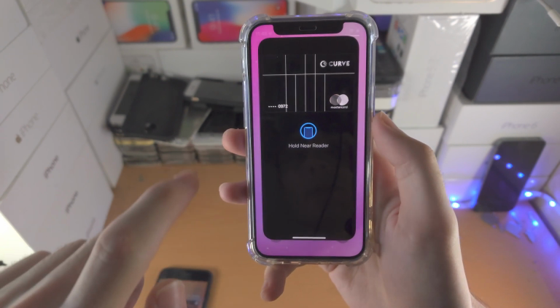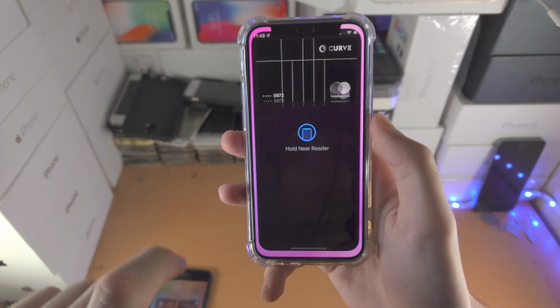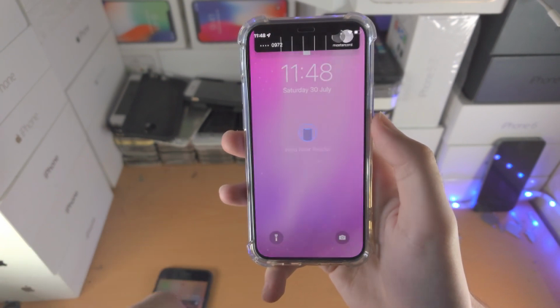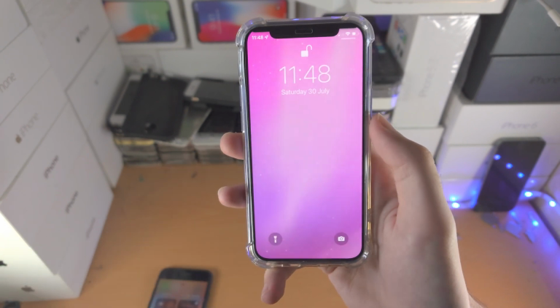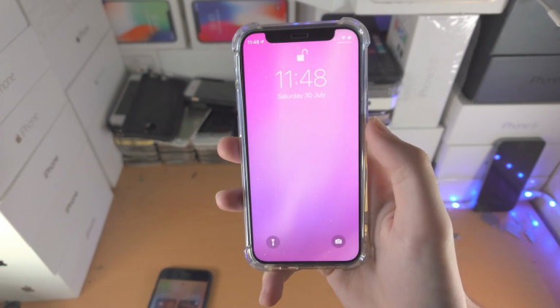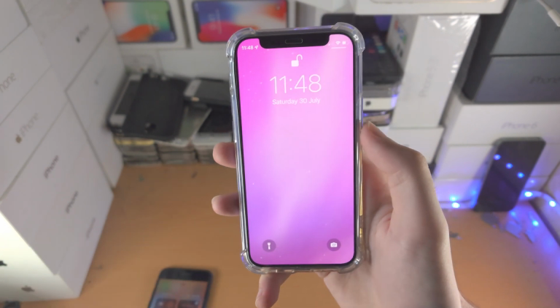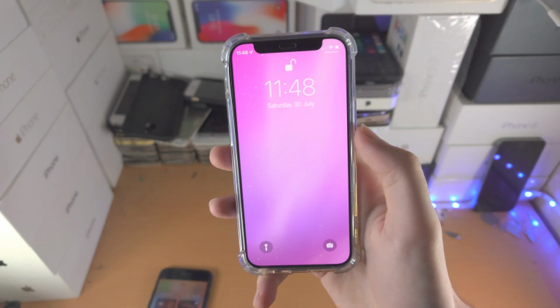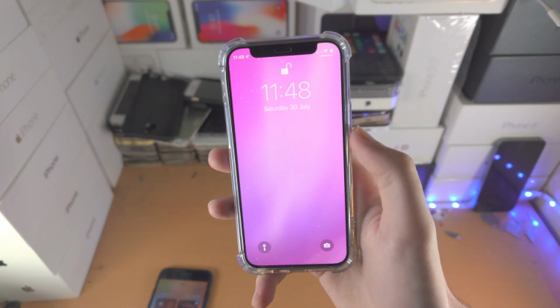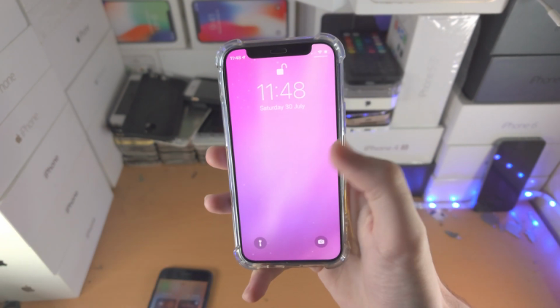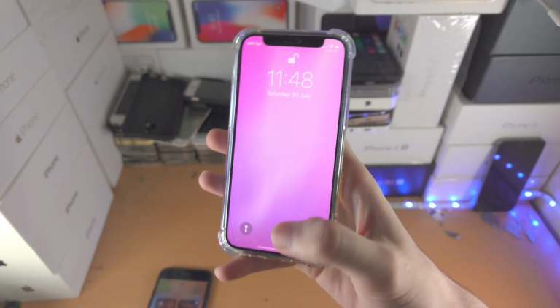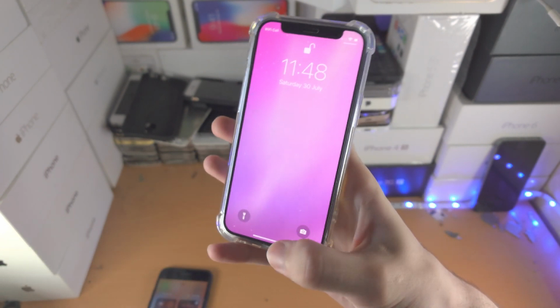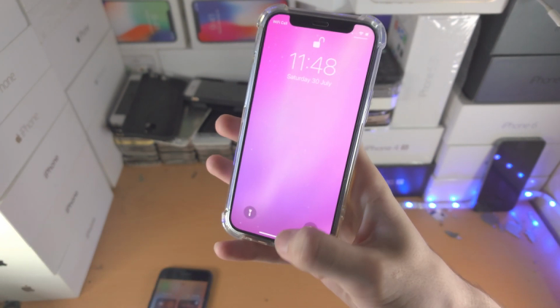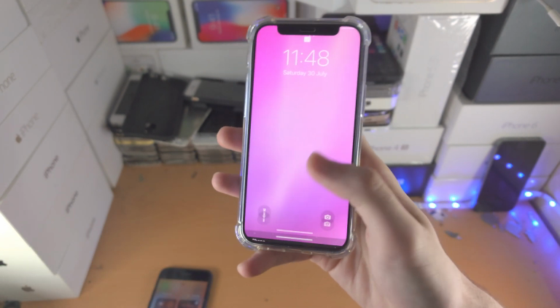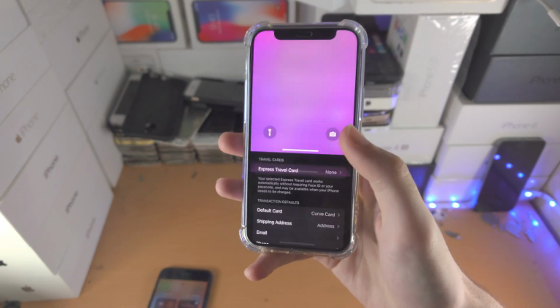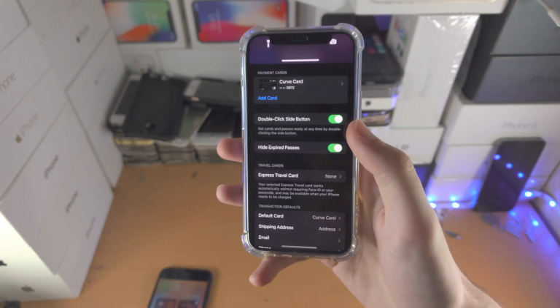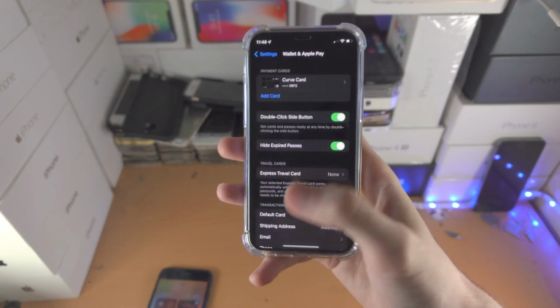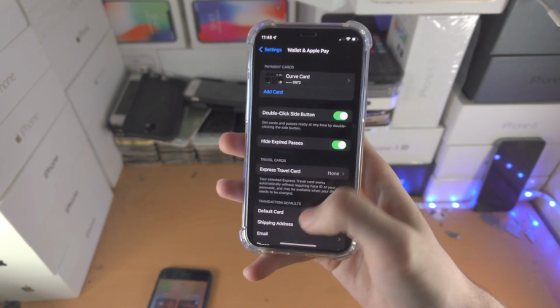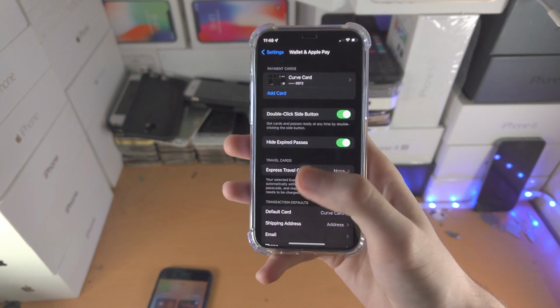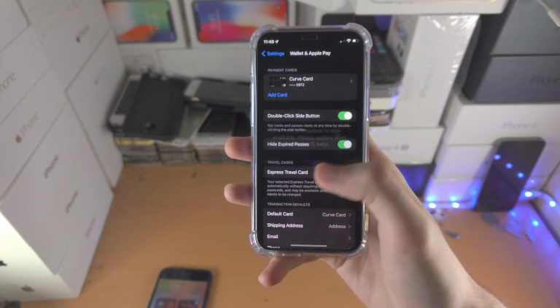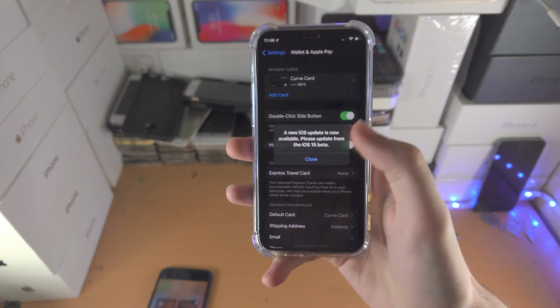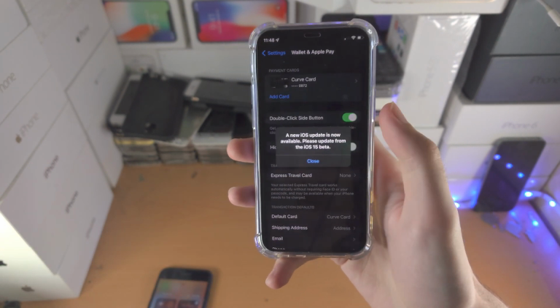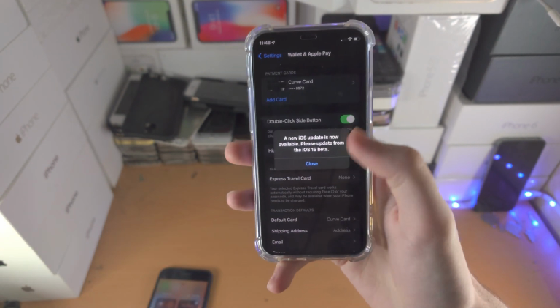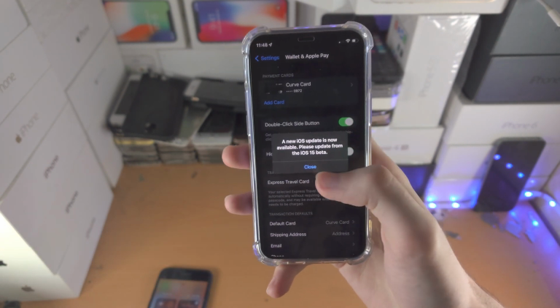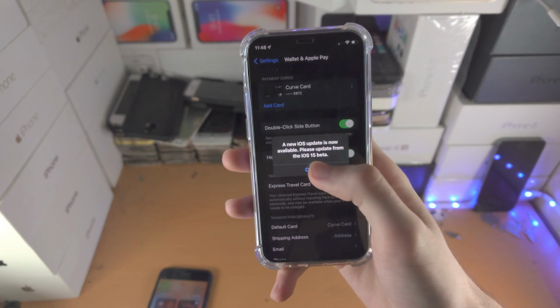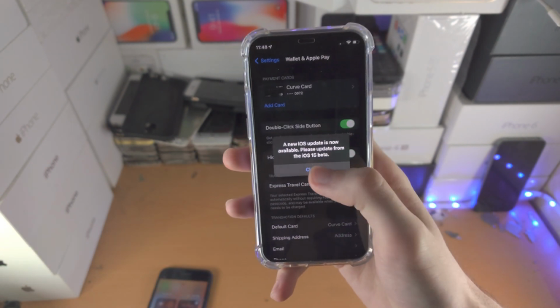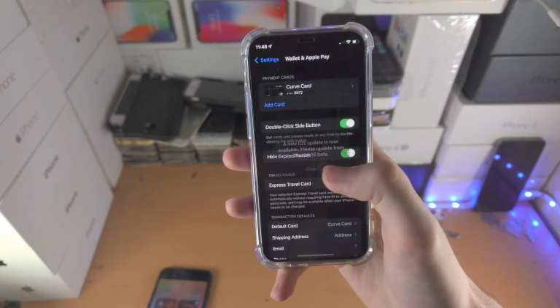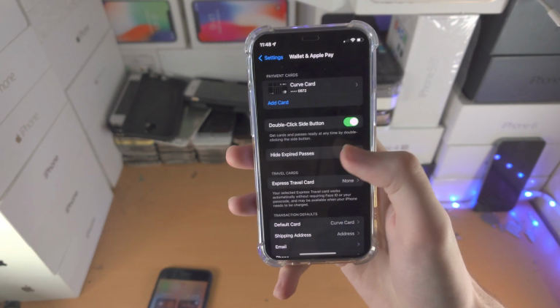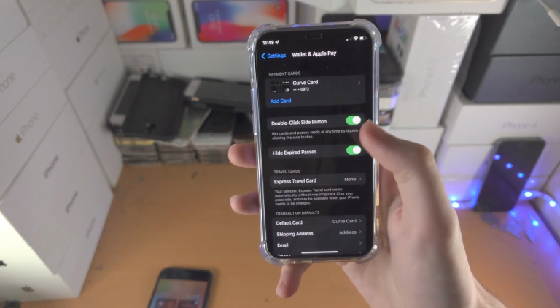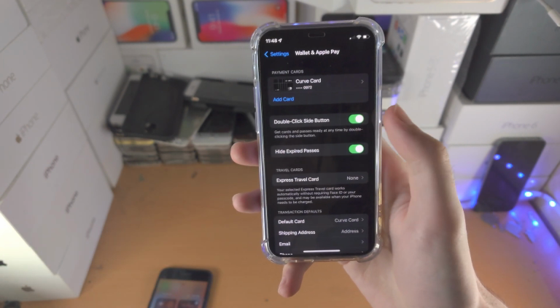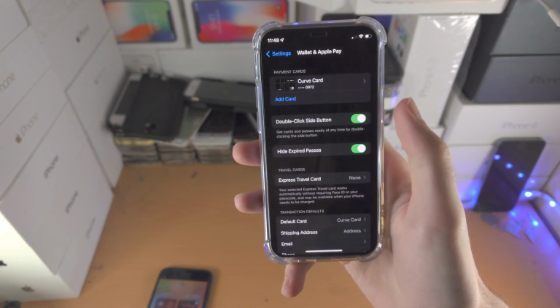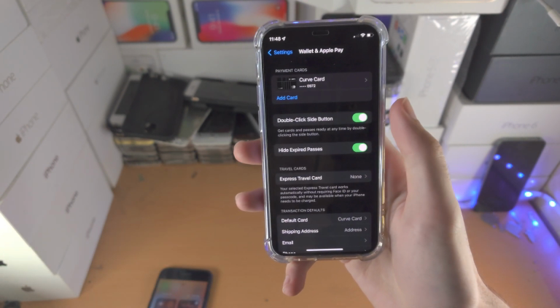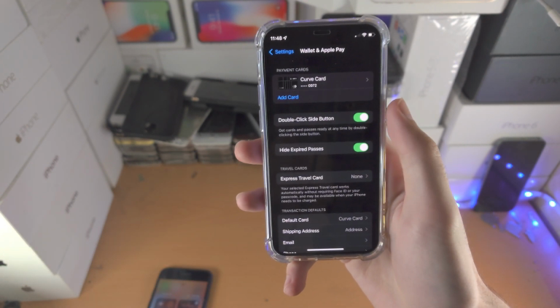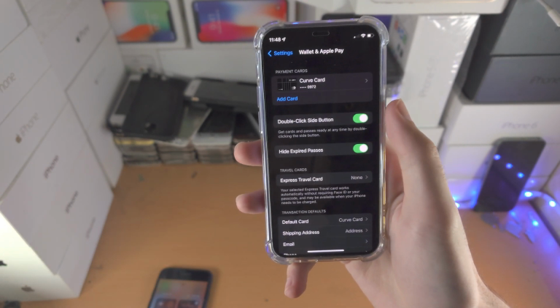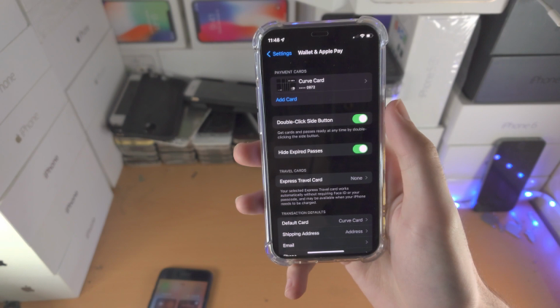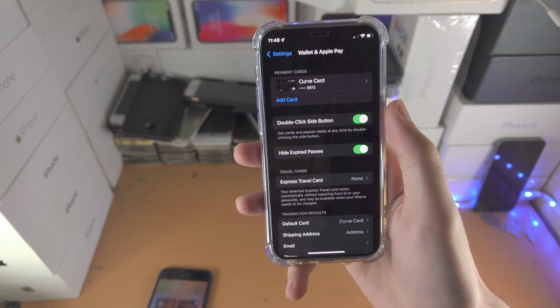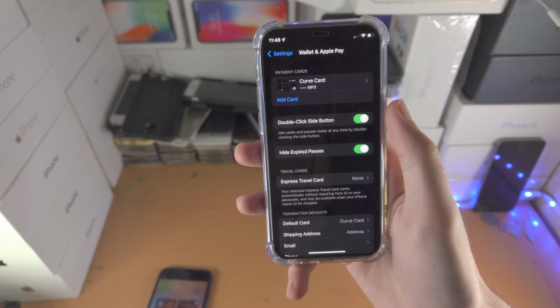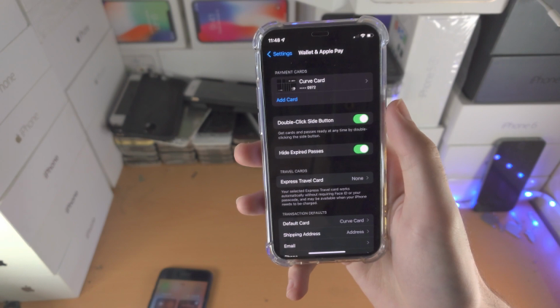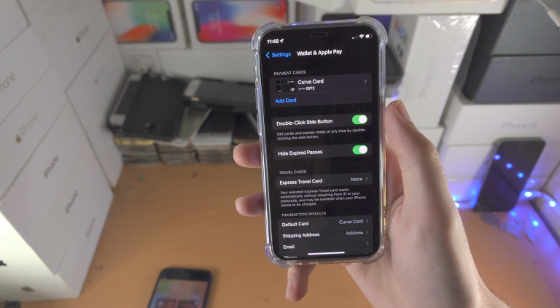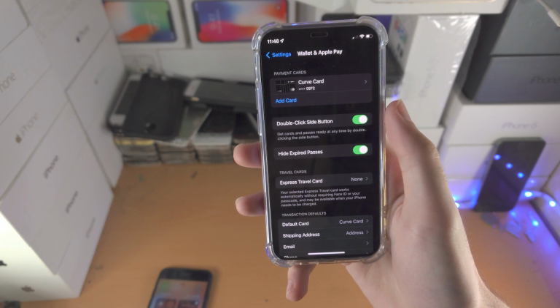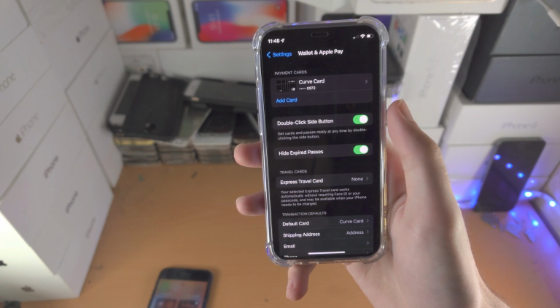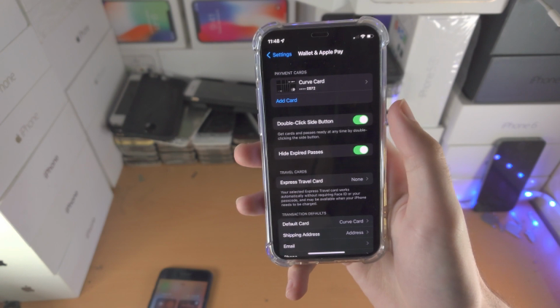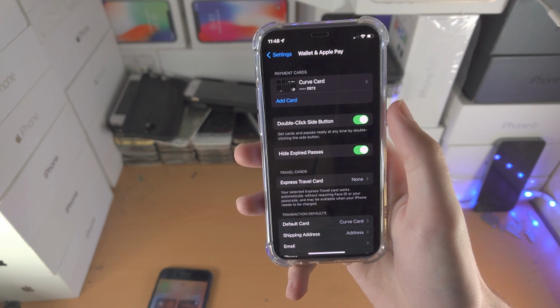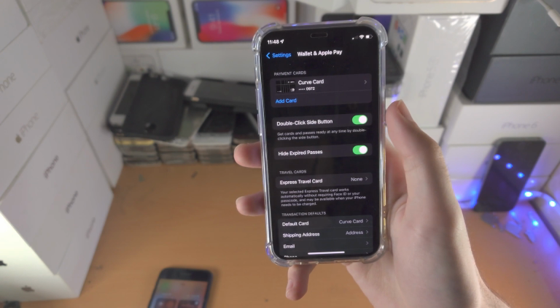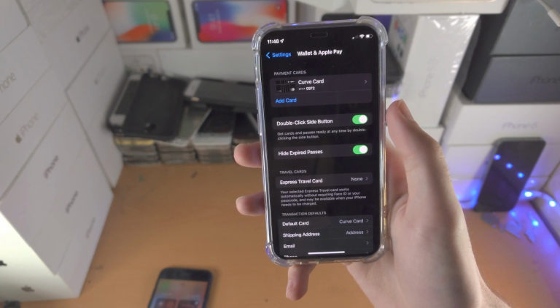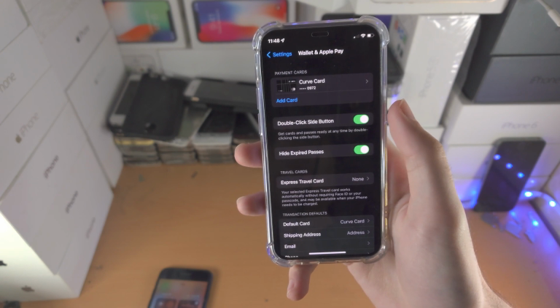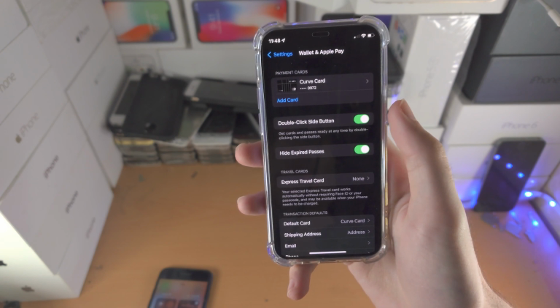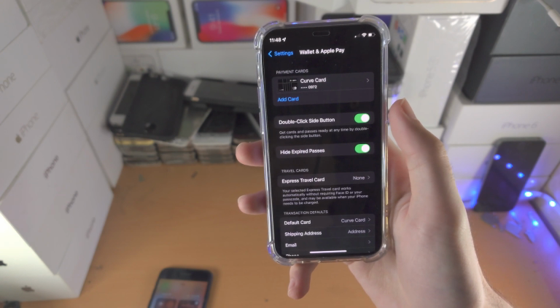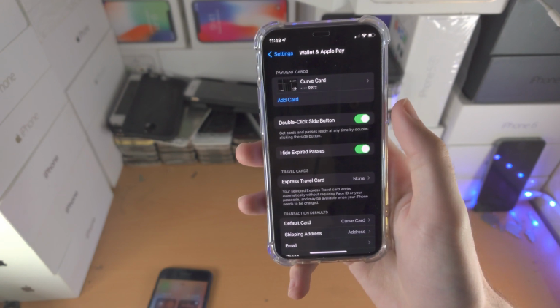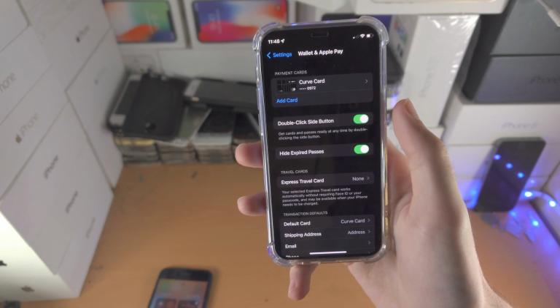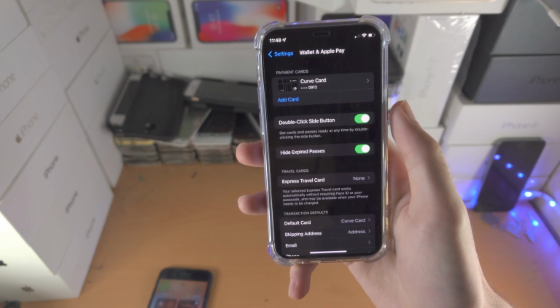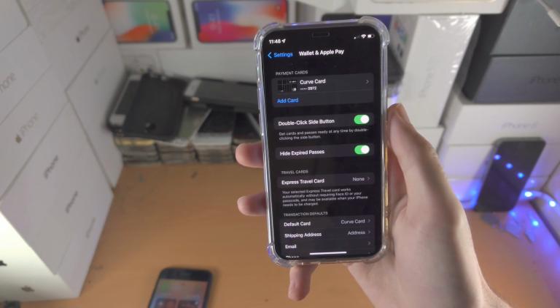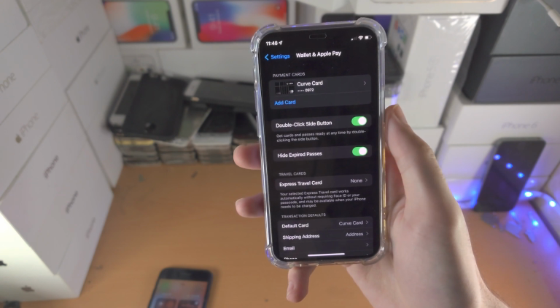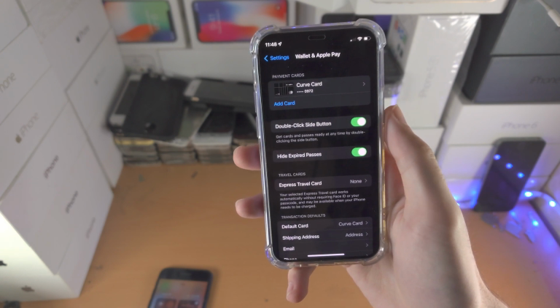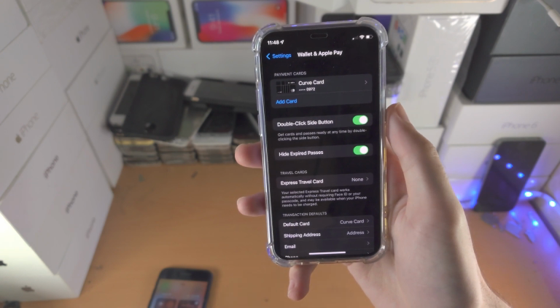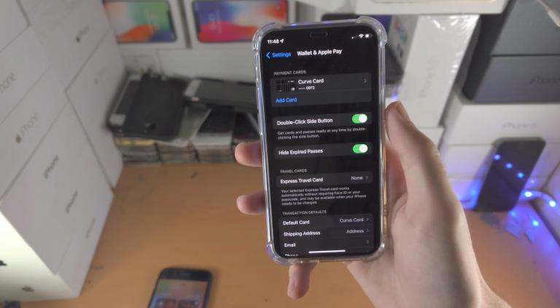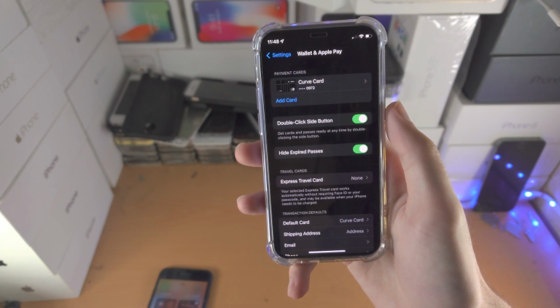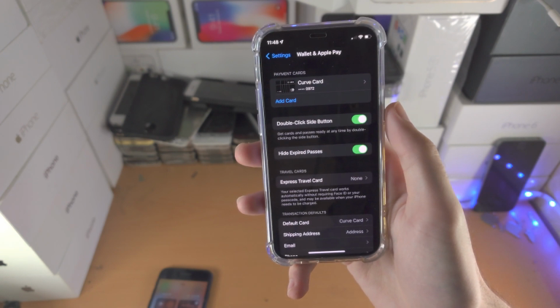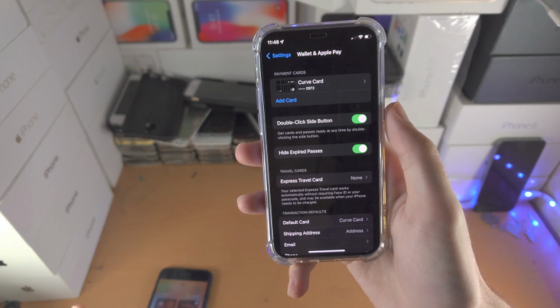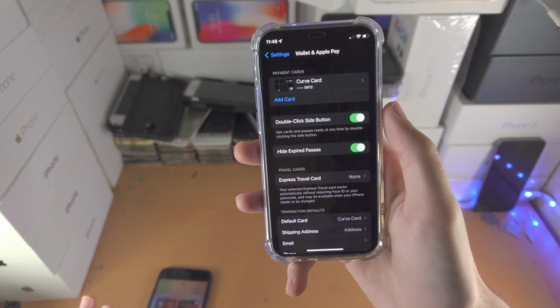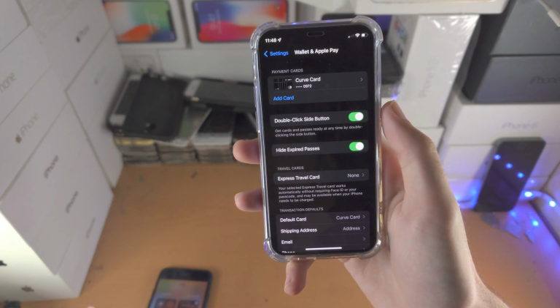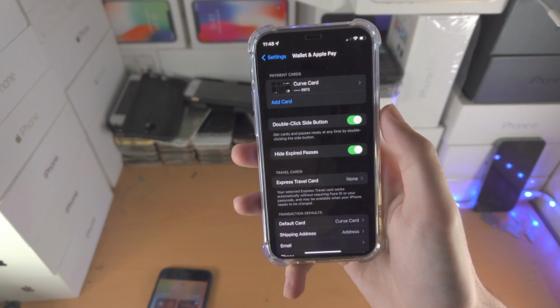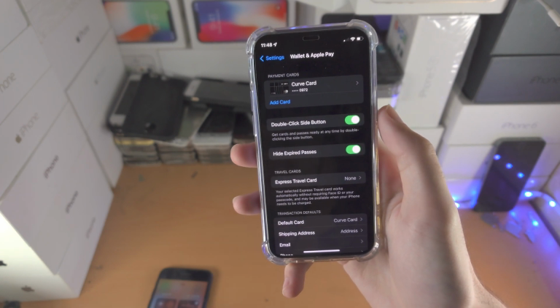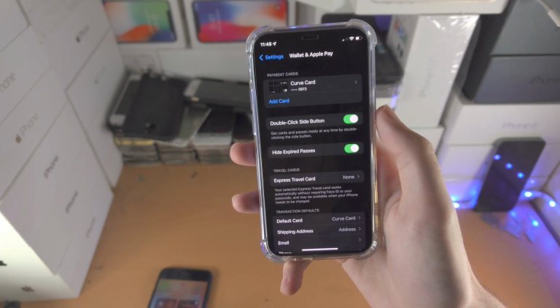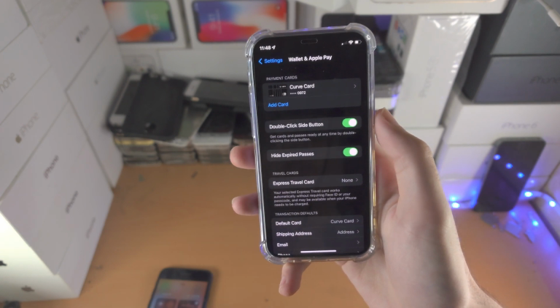If for any reason you access this menu by accident, just slide up from the bottom and the menu should close automatically.